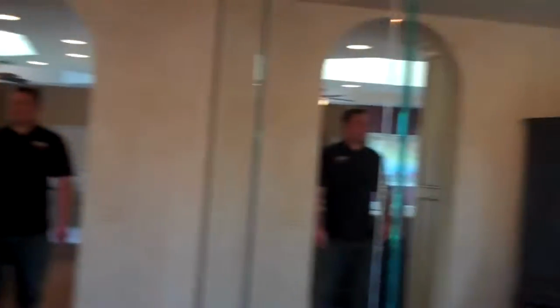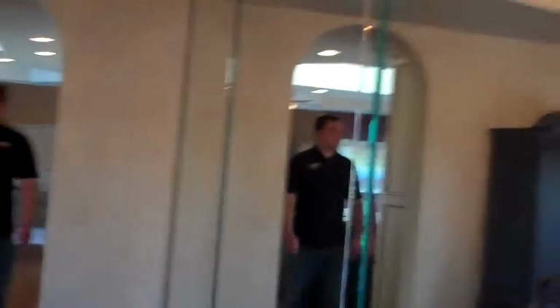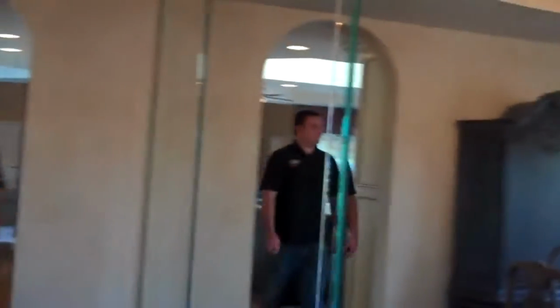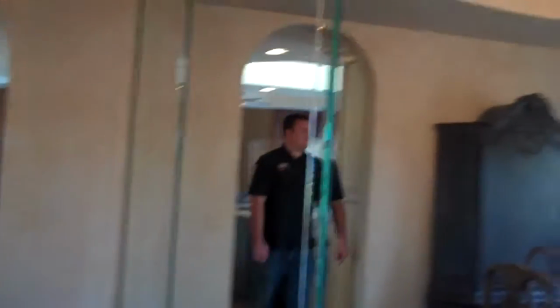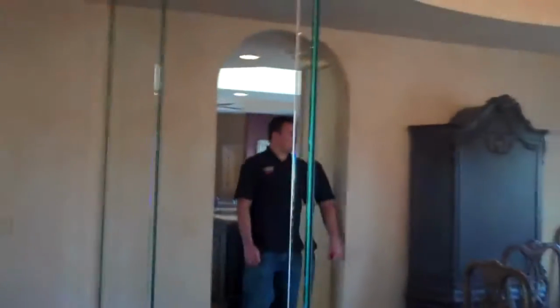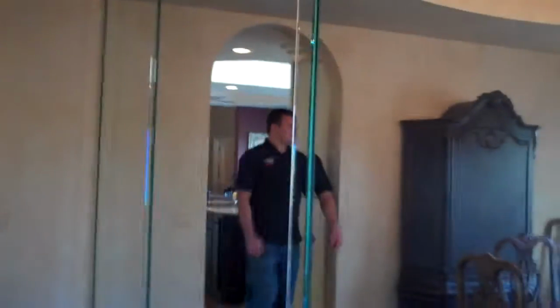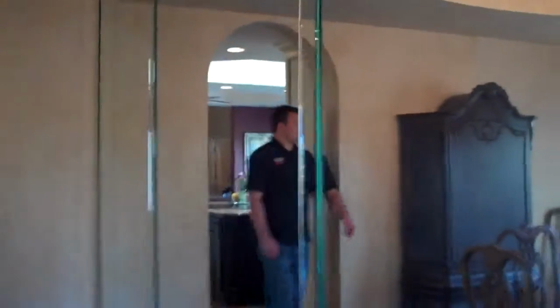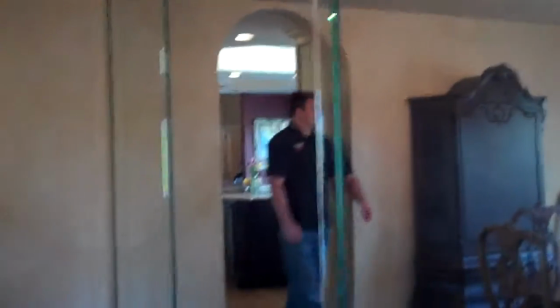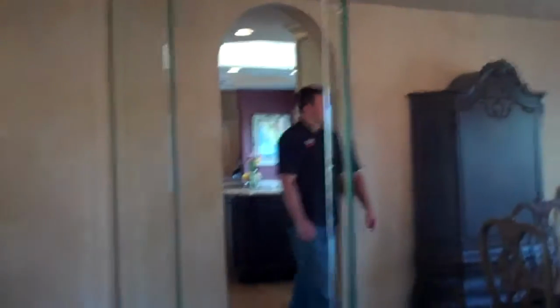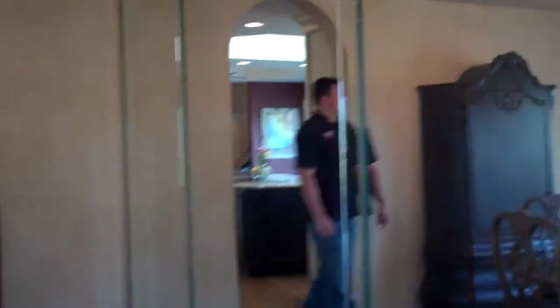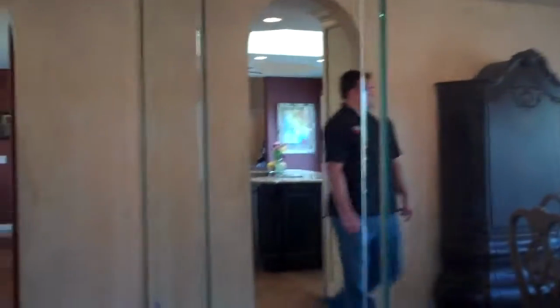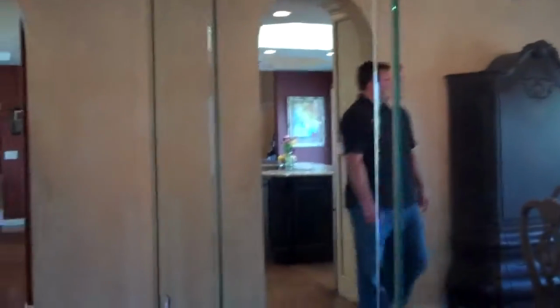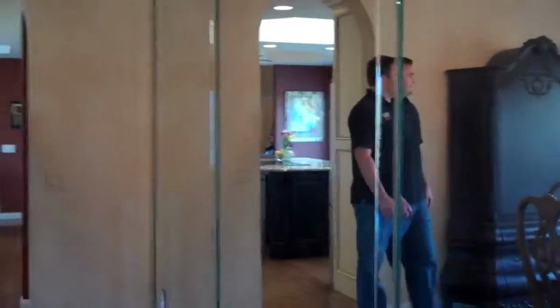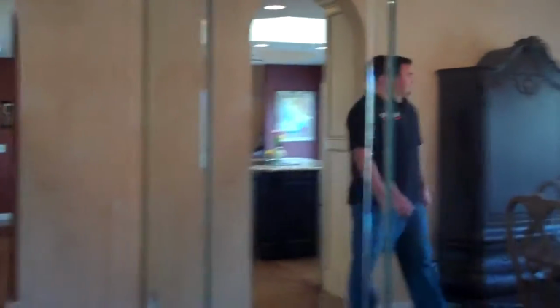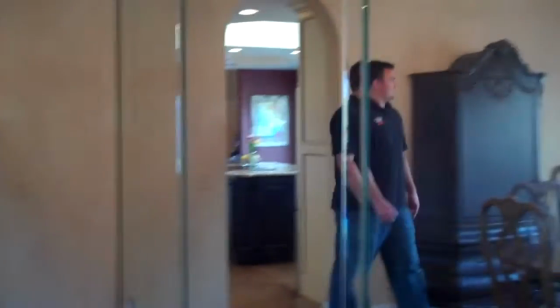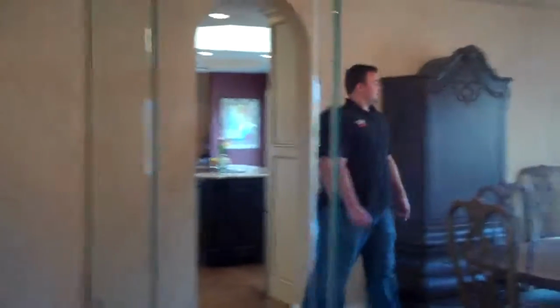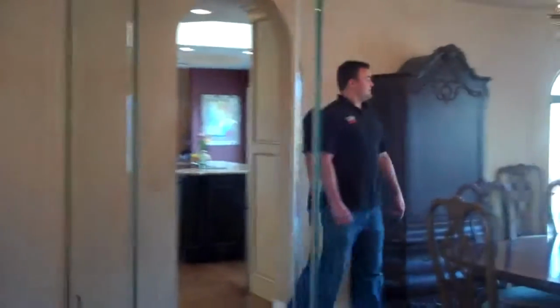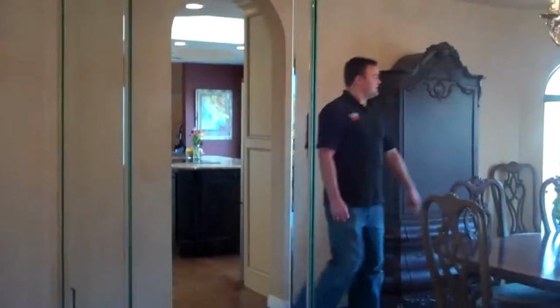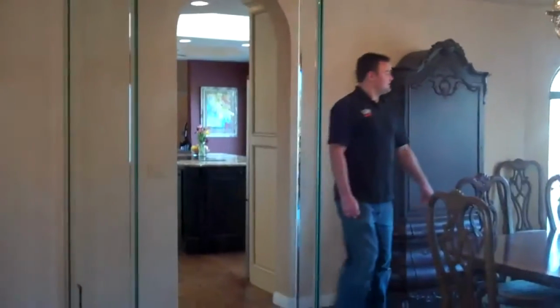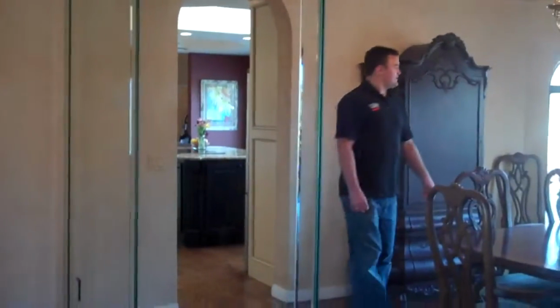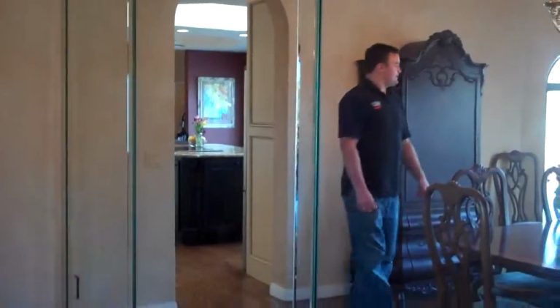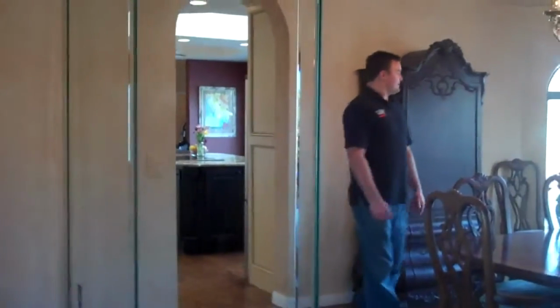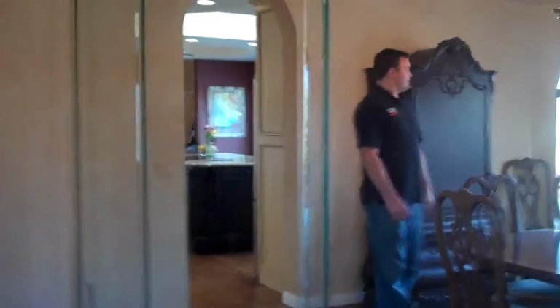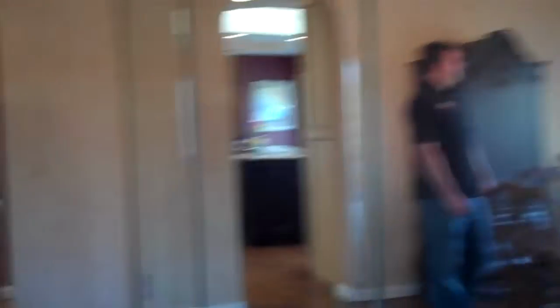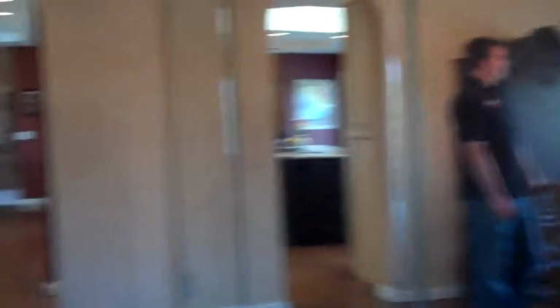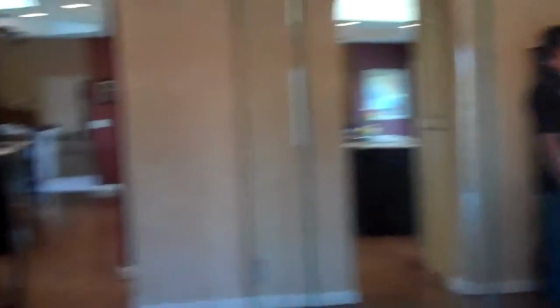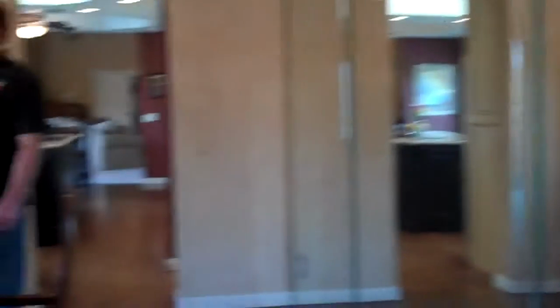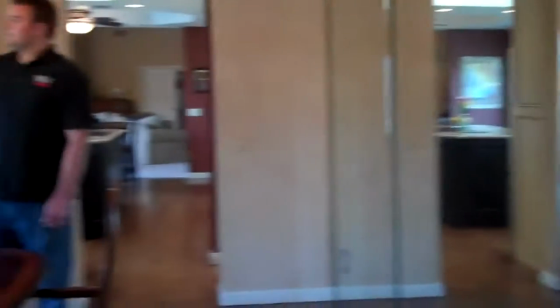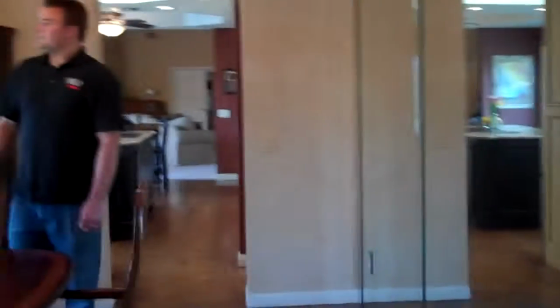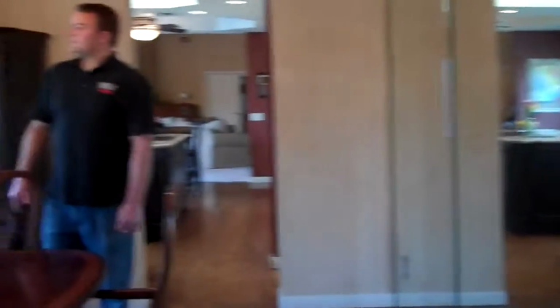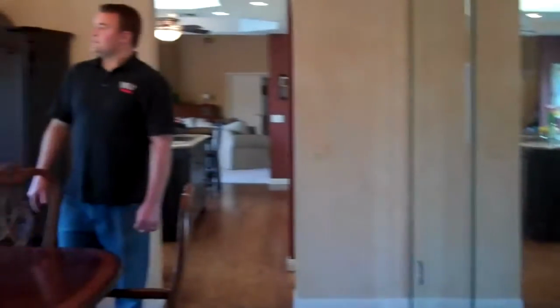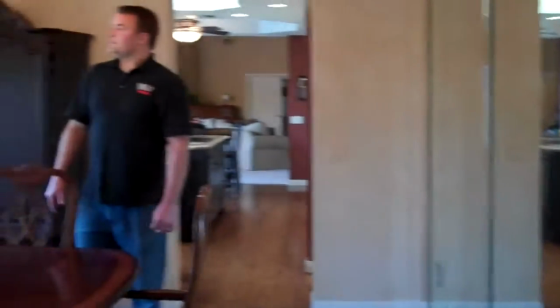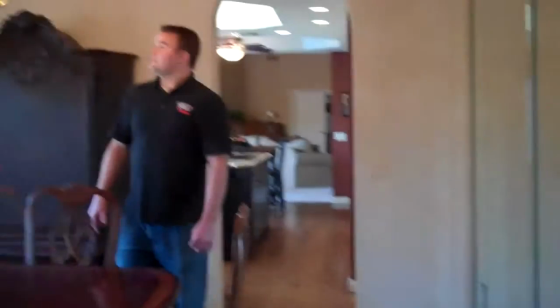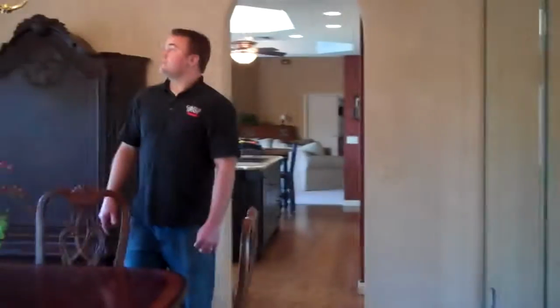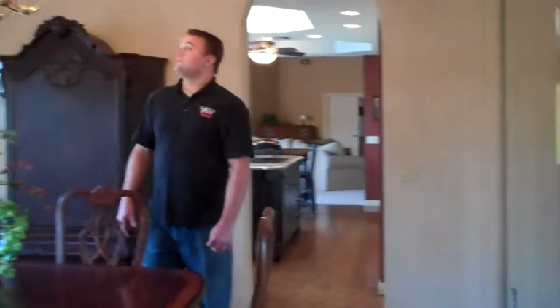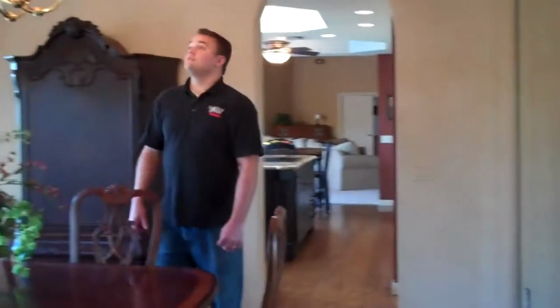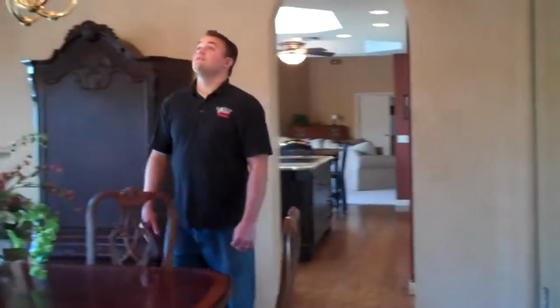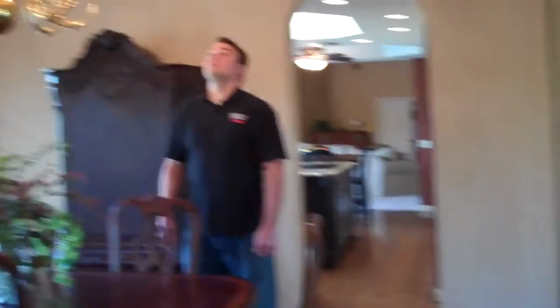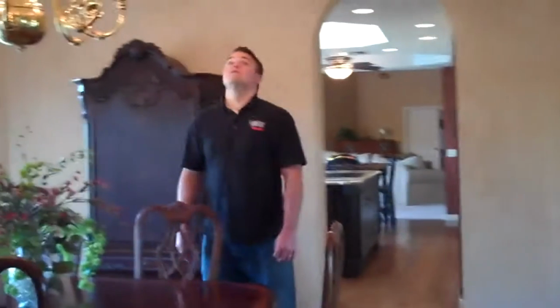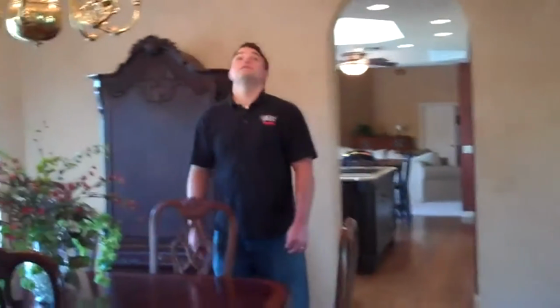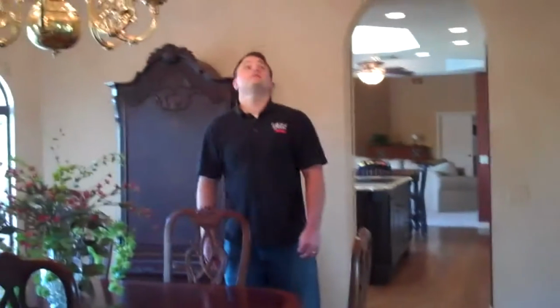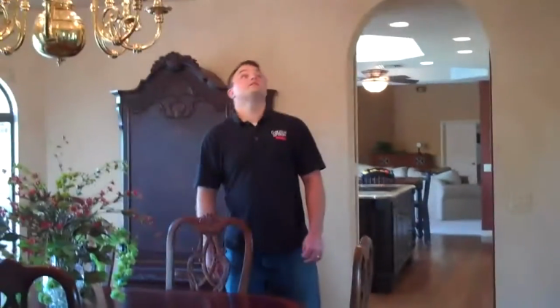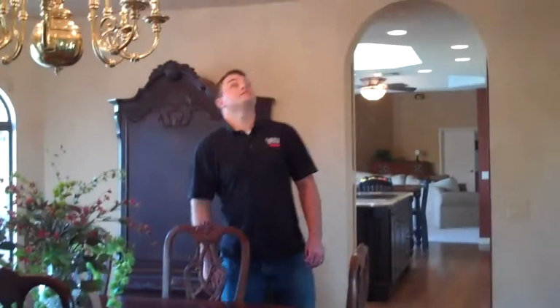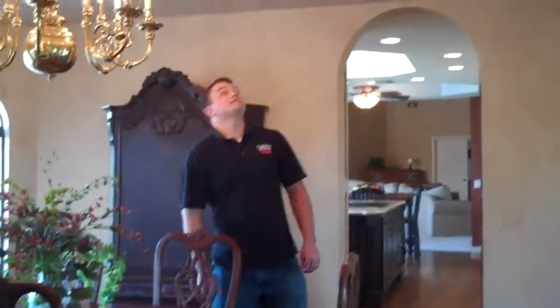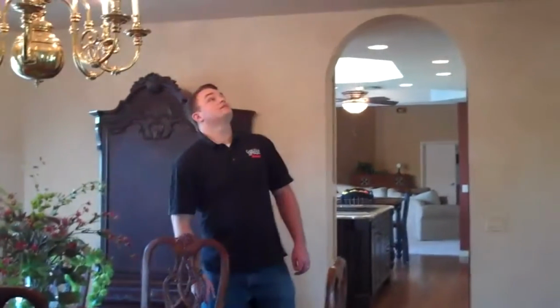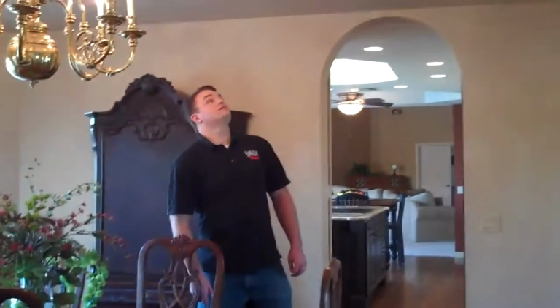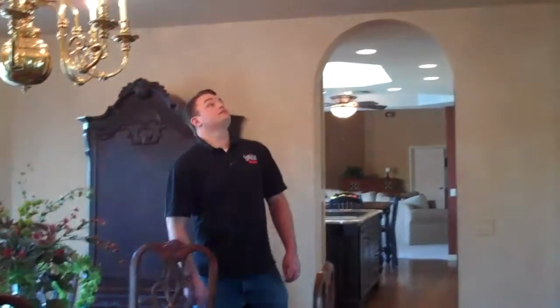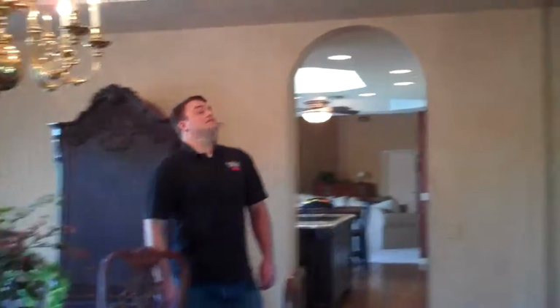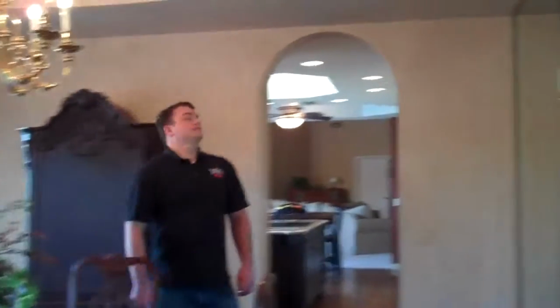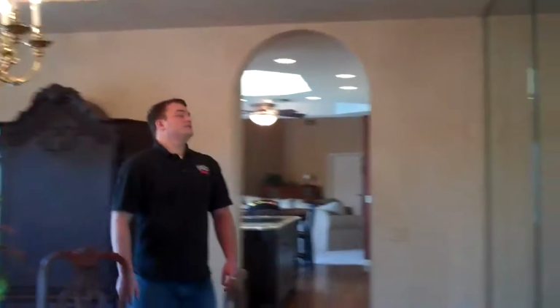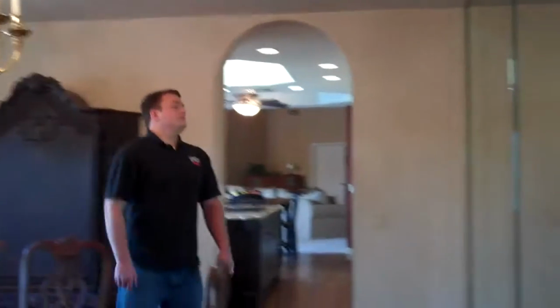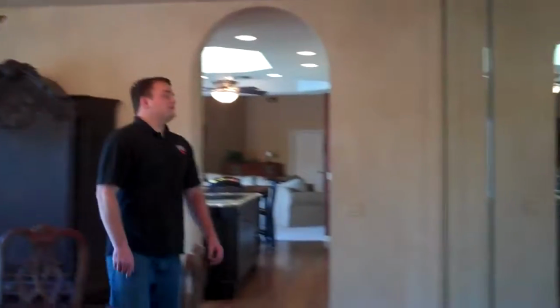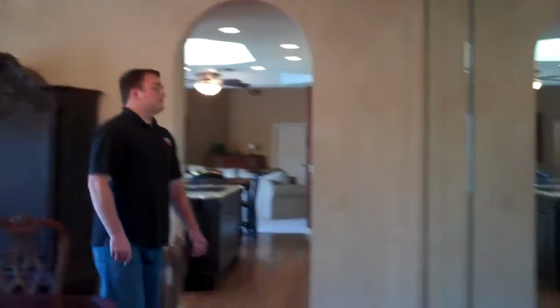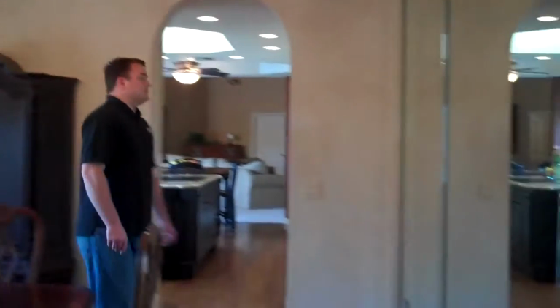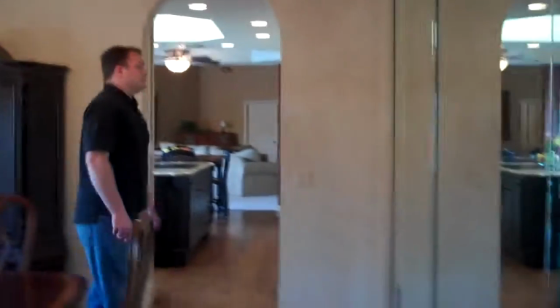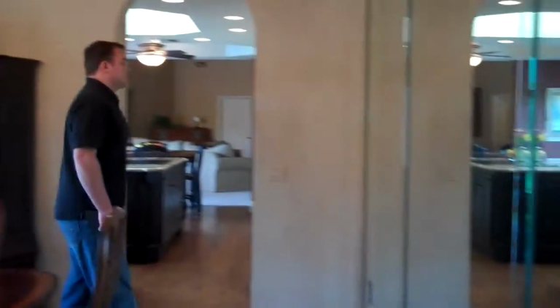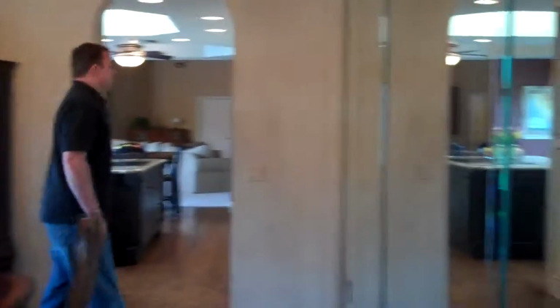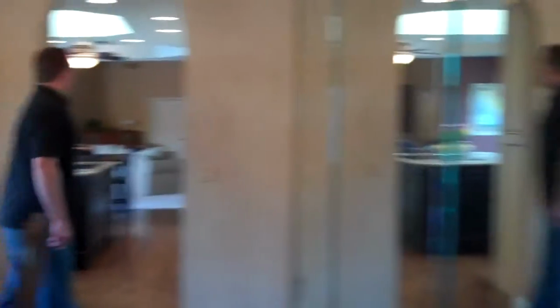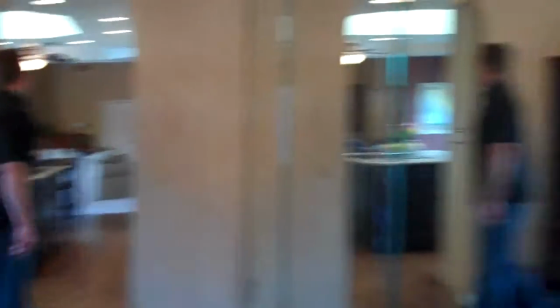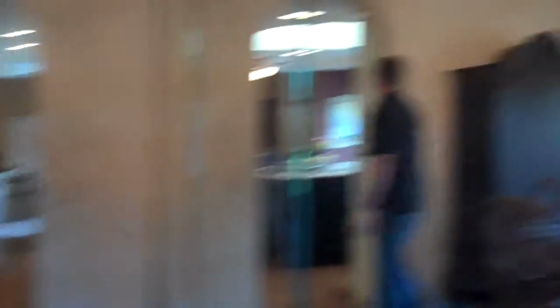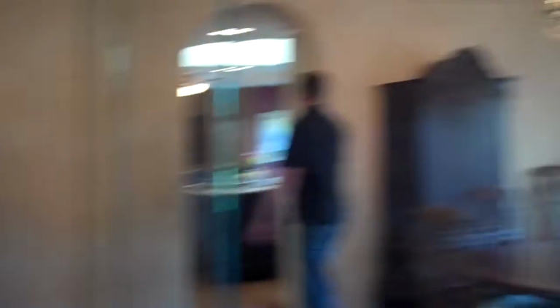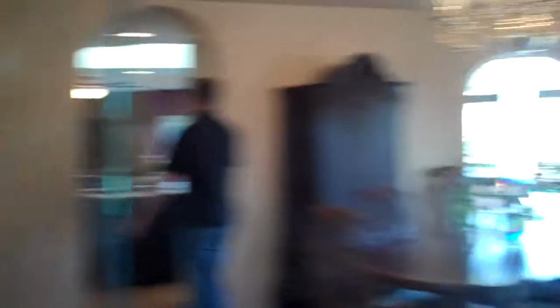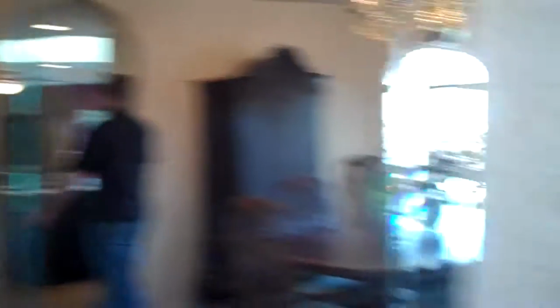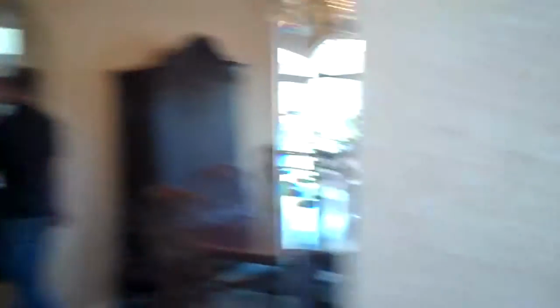There are strange mirrors on the wall. There's Daddy in there! It definitely makes it look big.